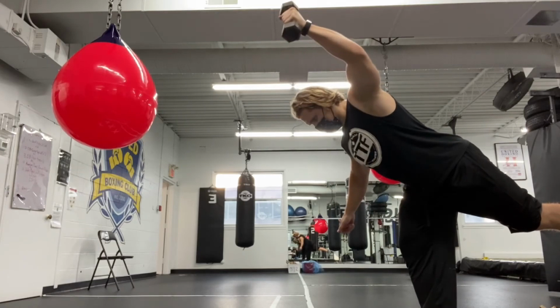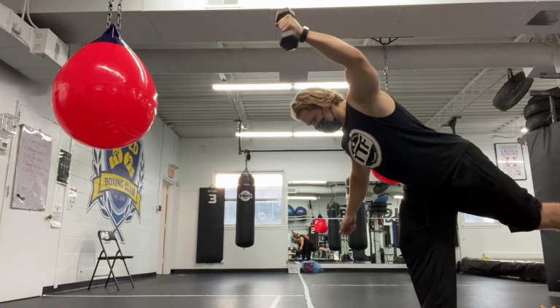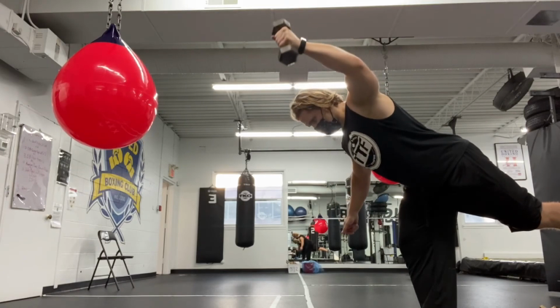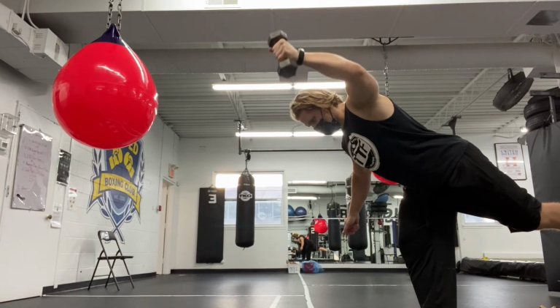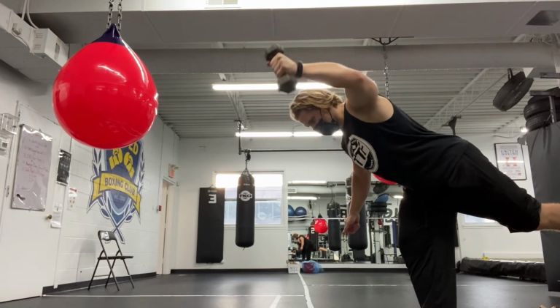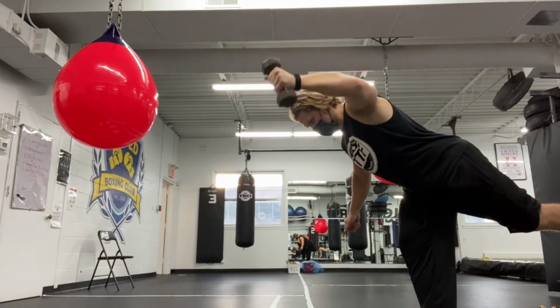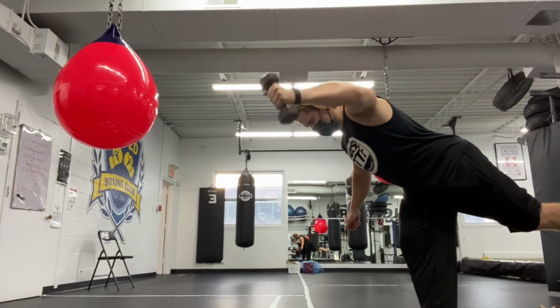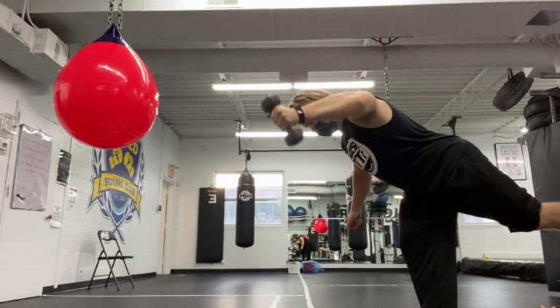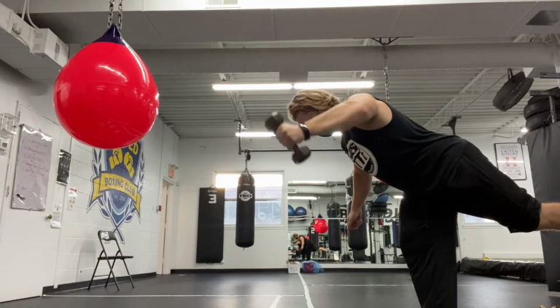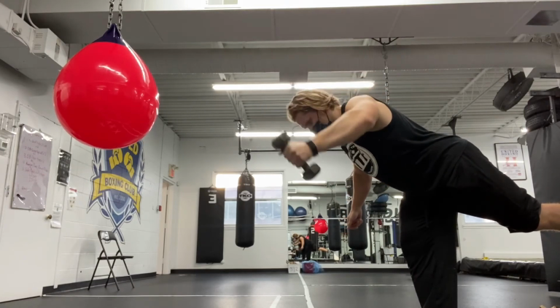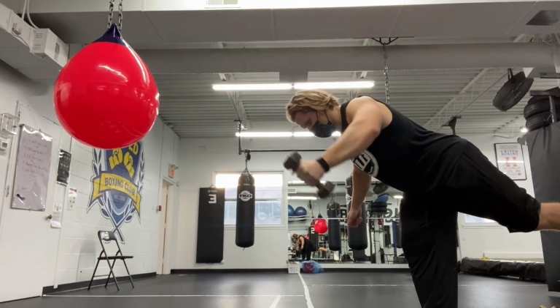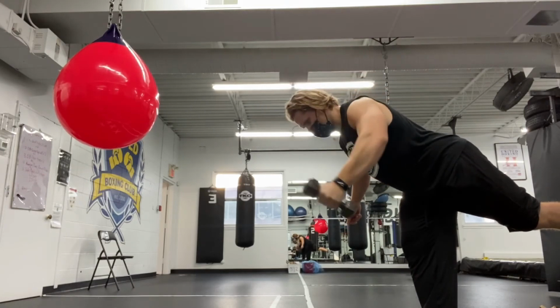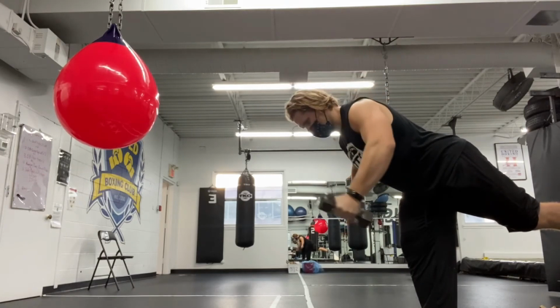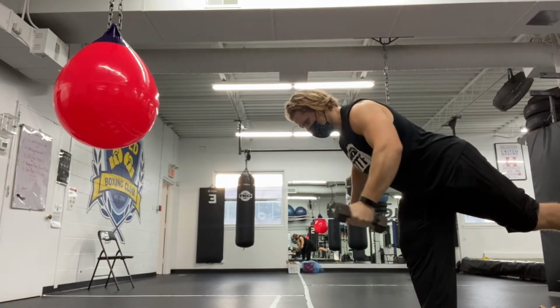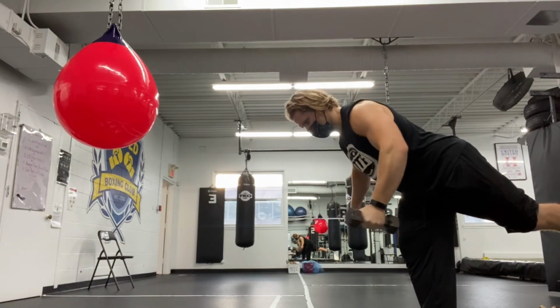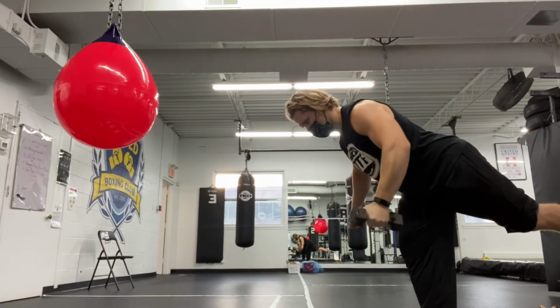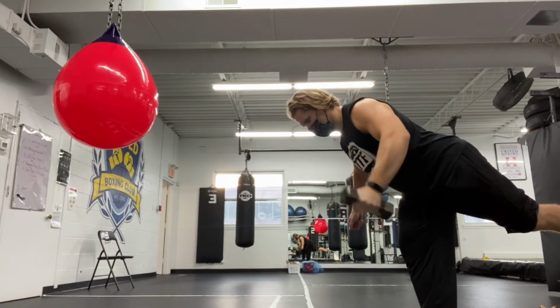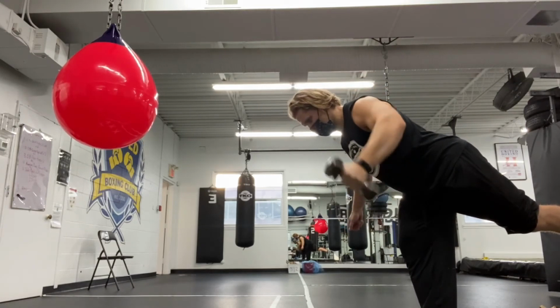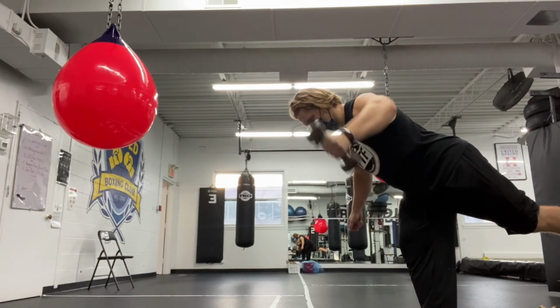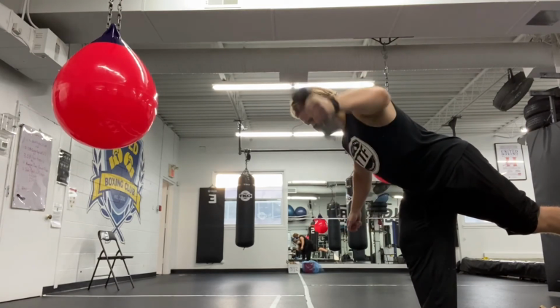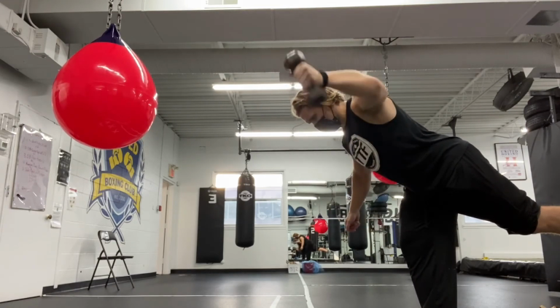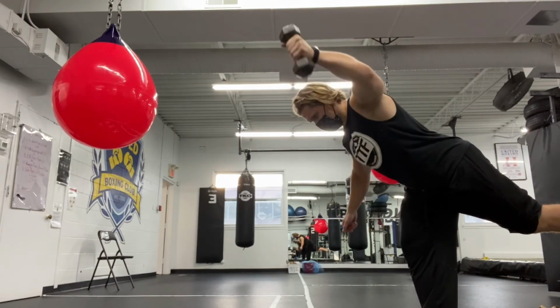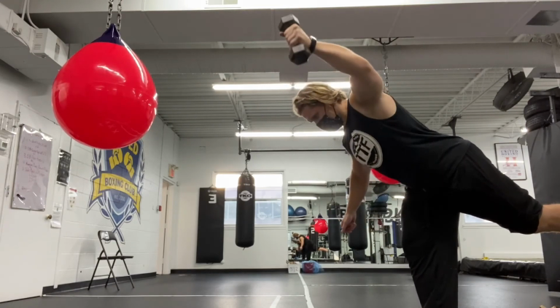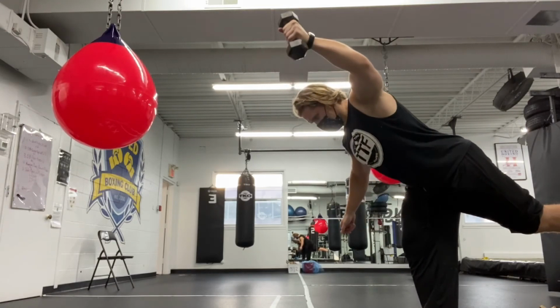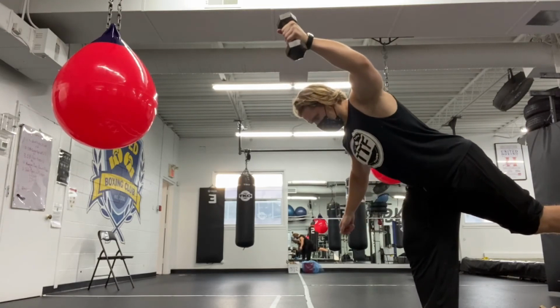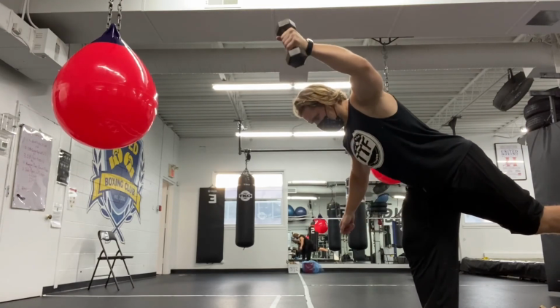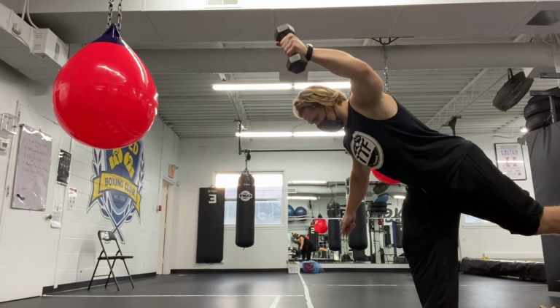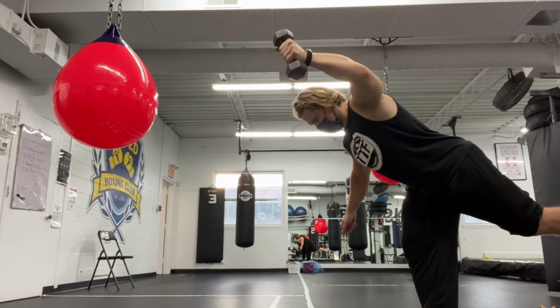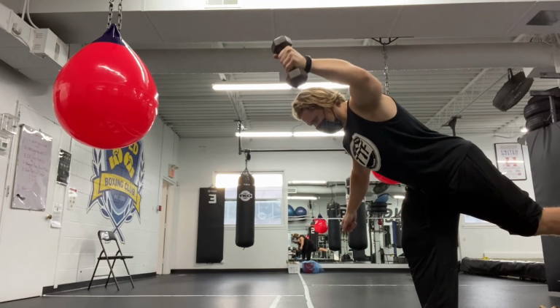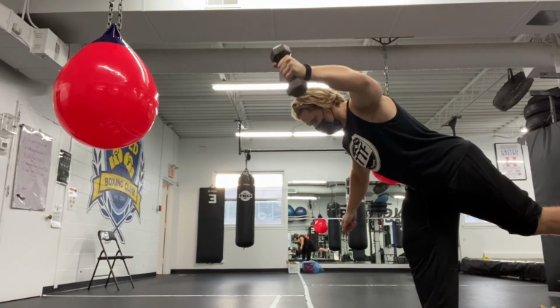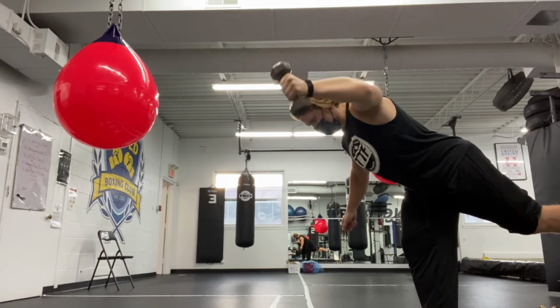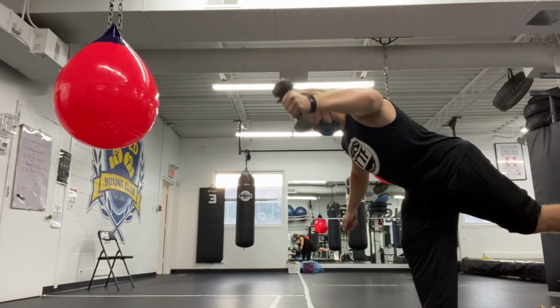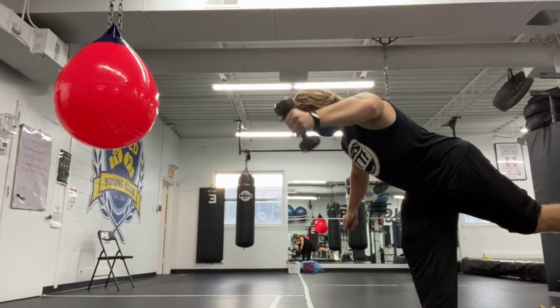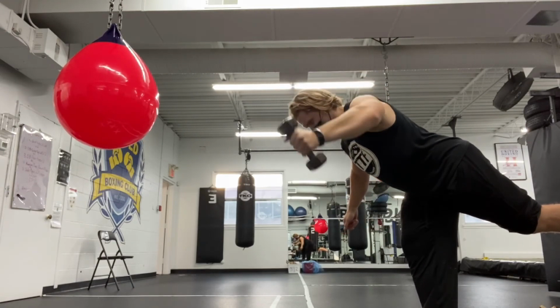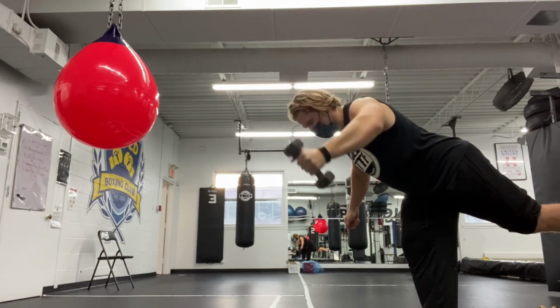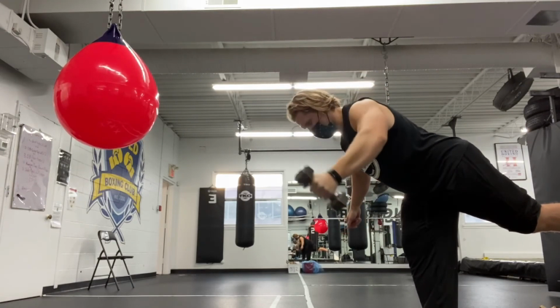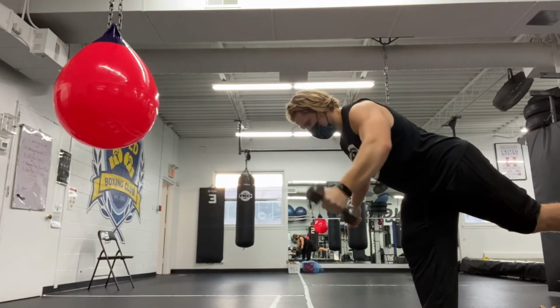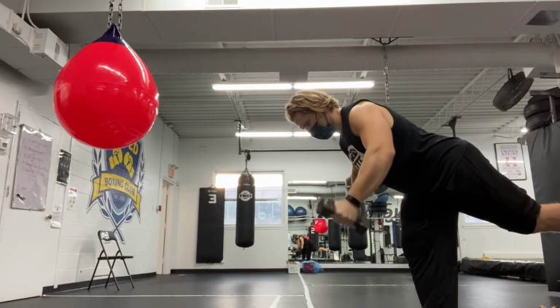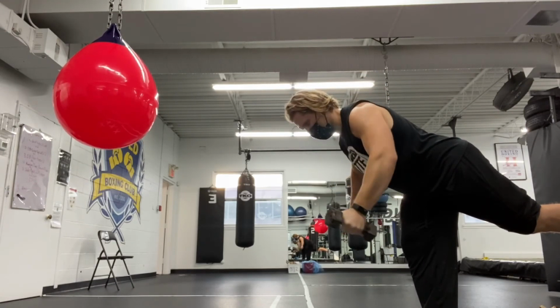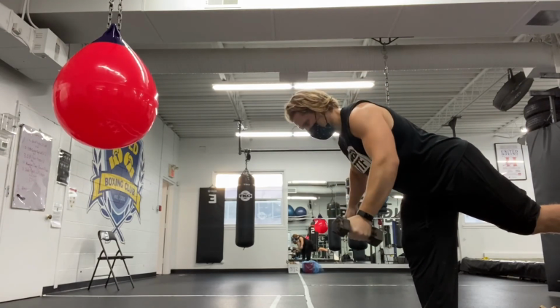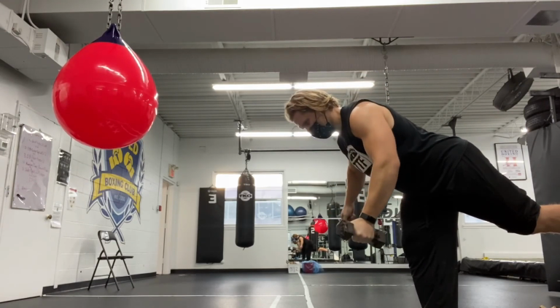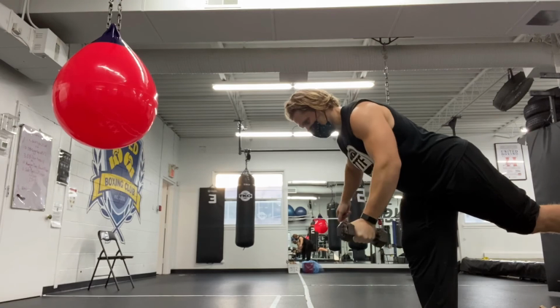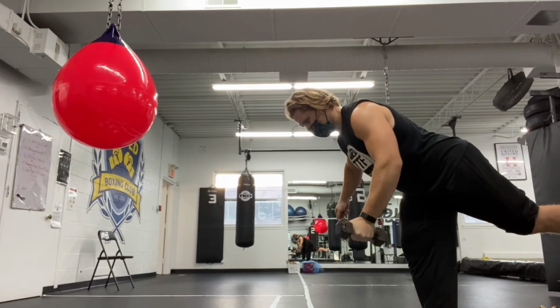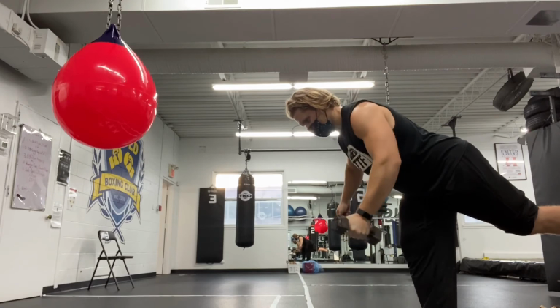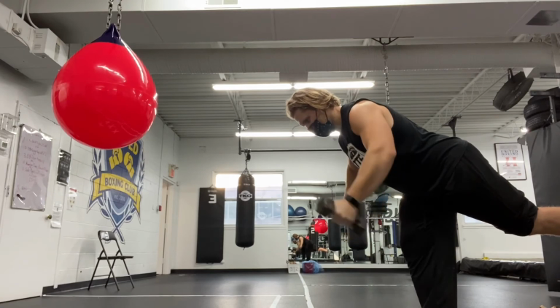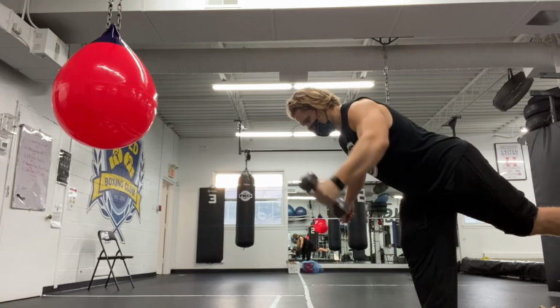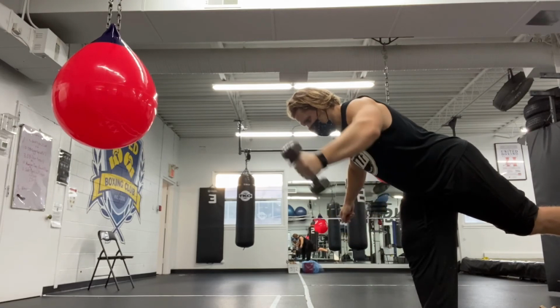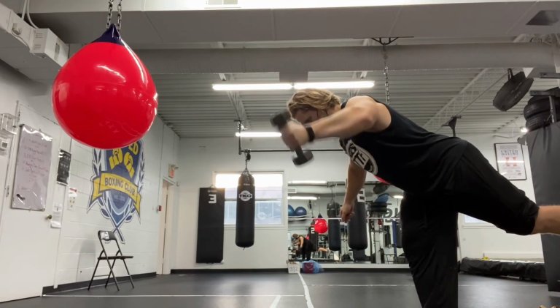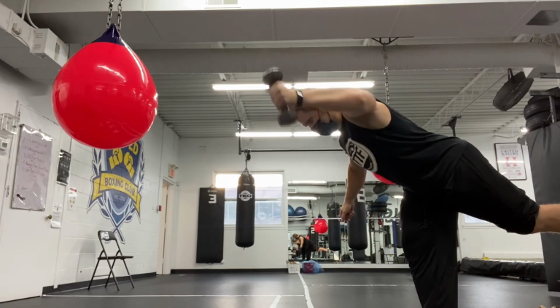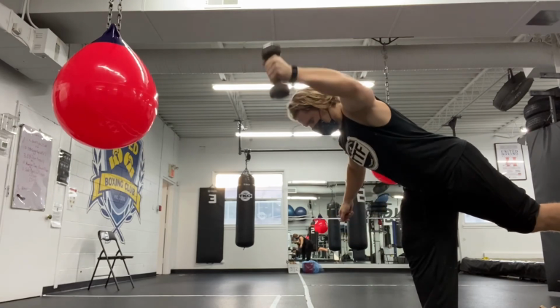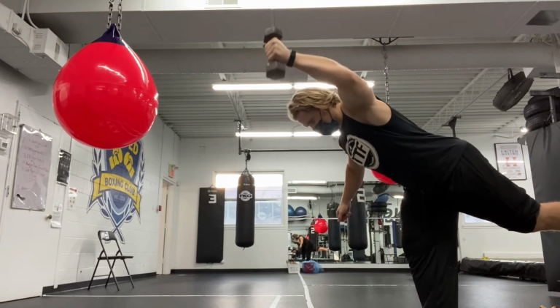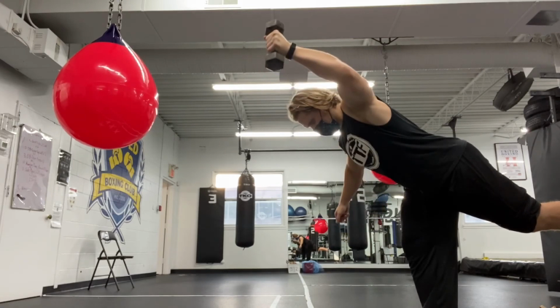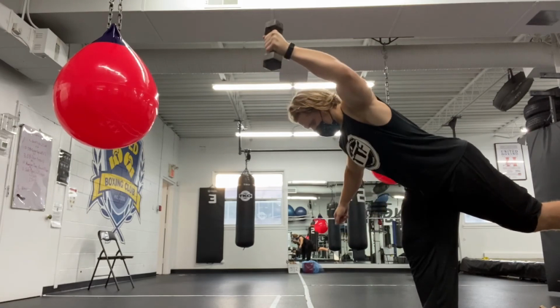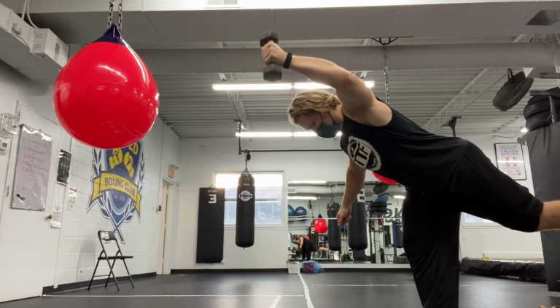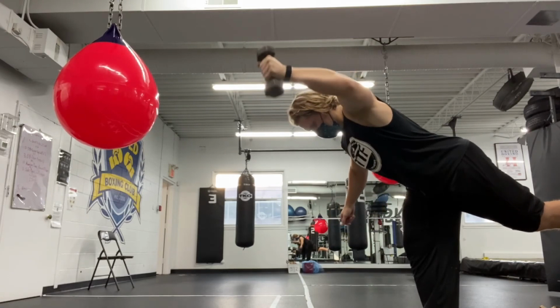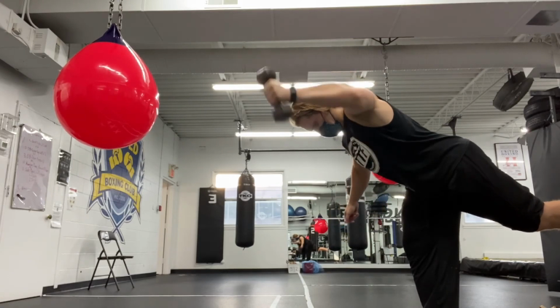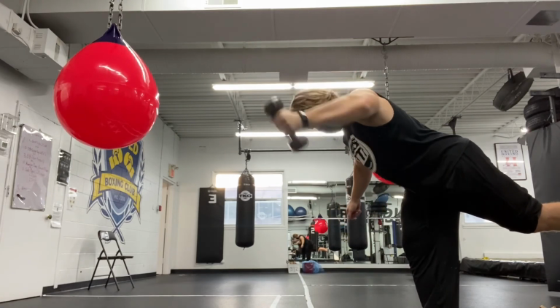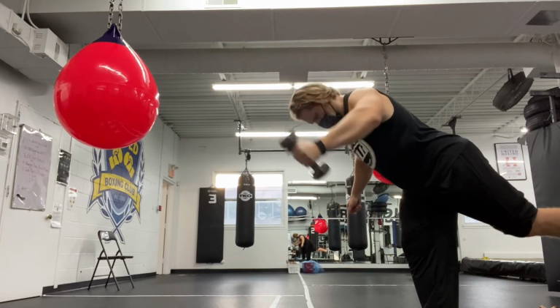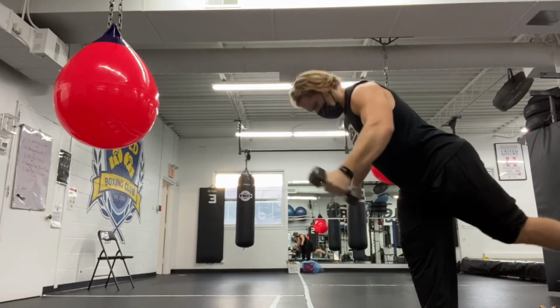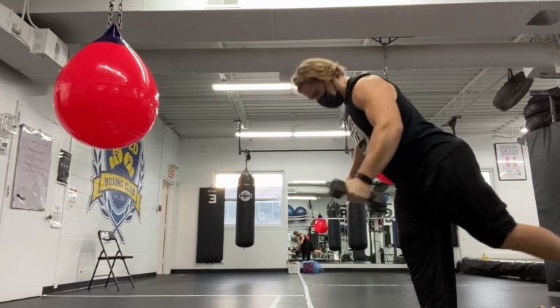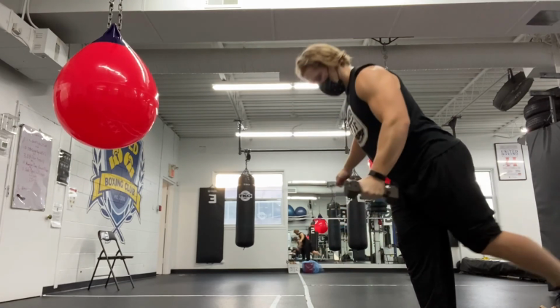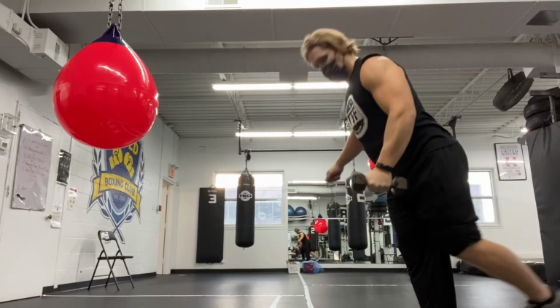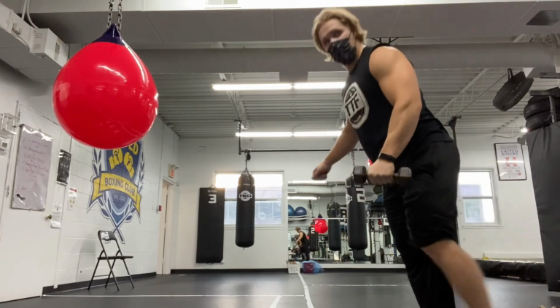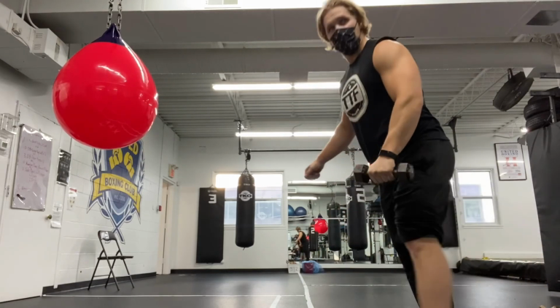Go very light and try to control. Don't force this fast because it'll make the whole rep more unstable.